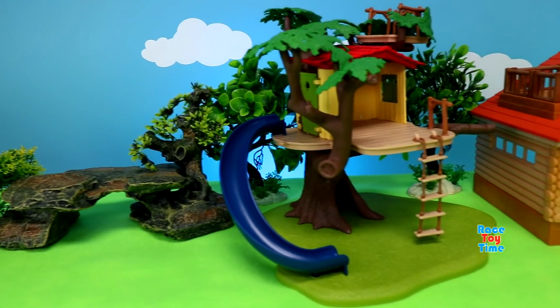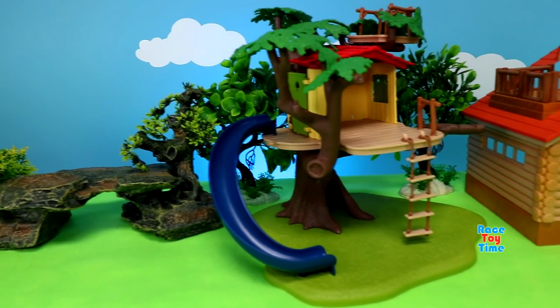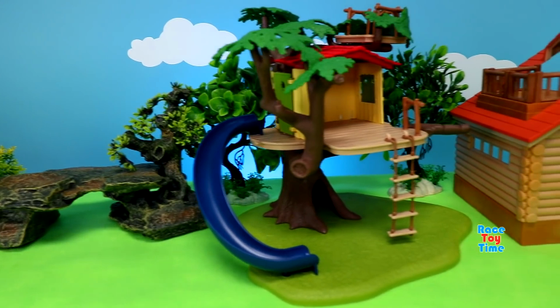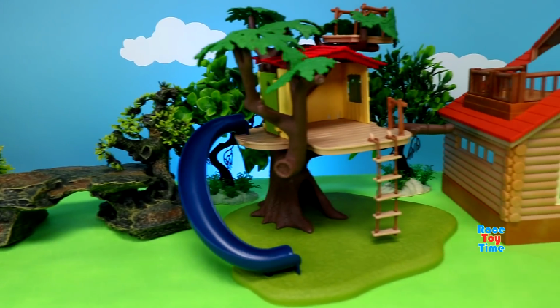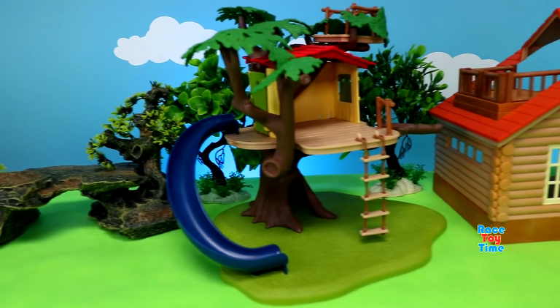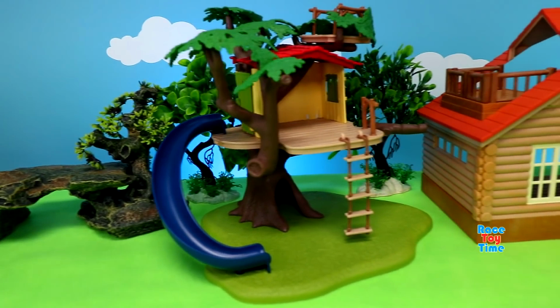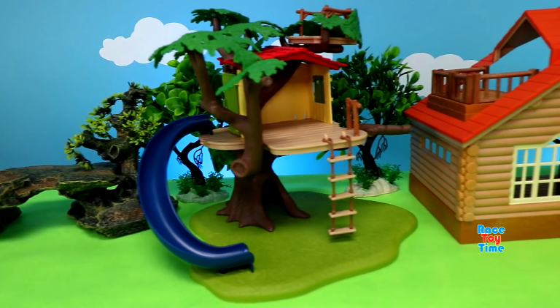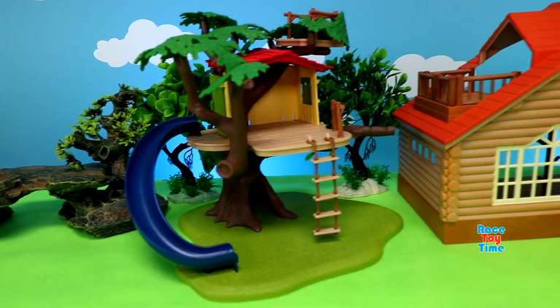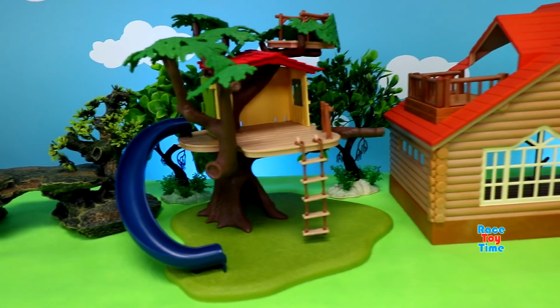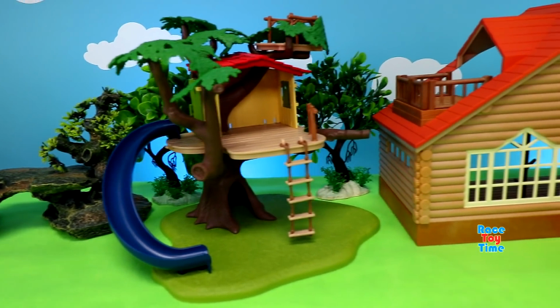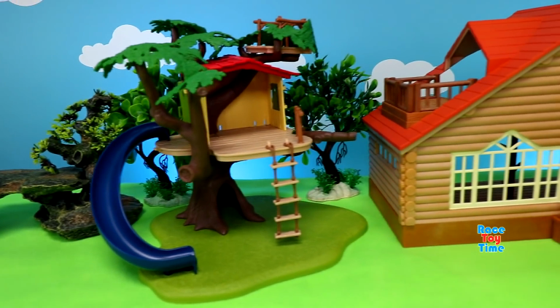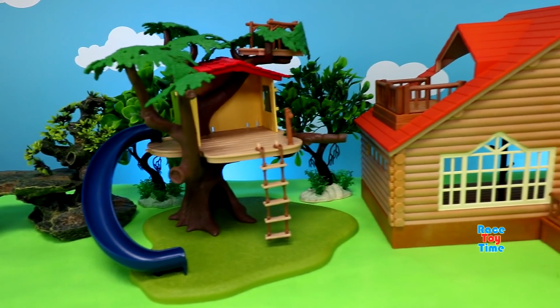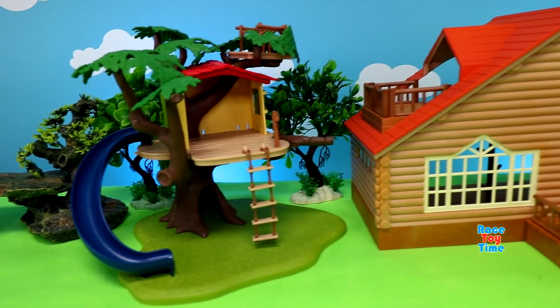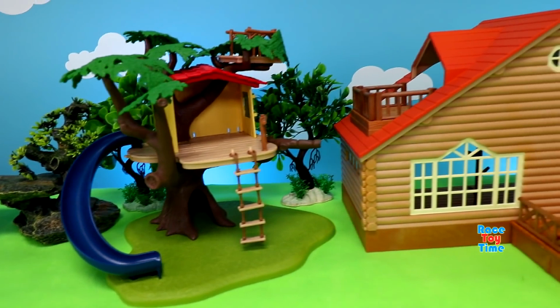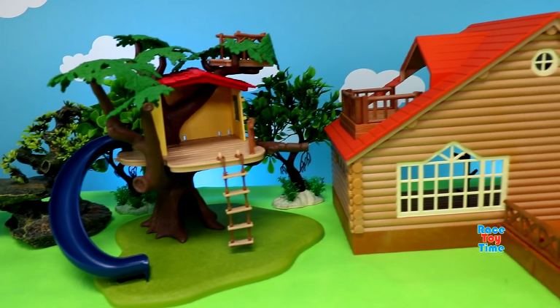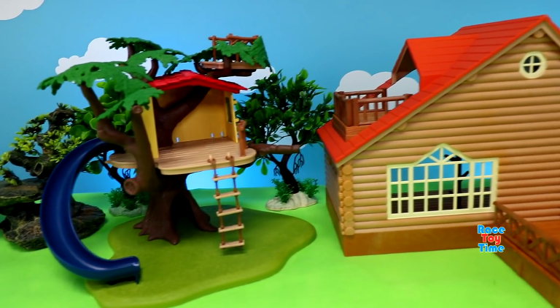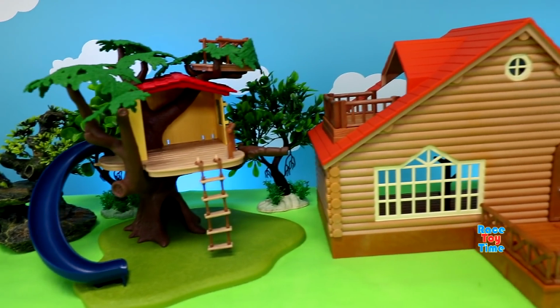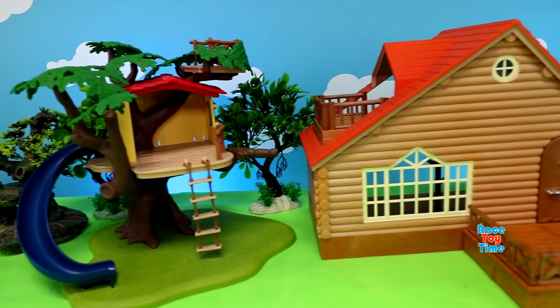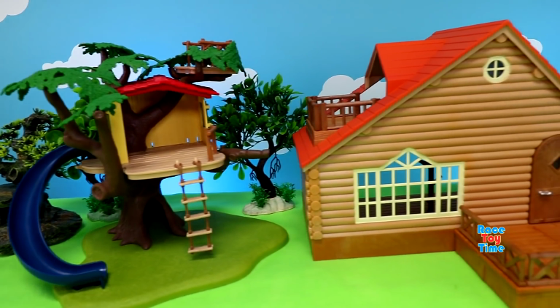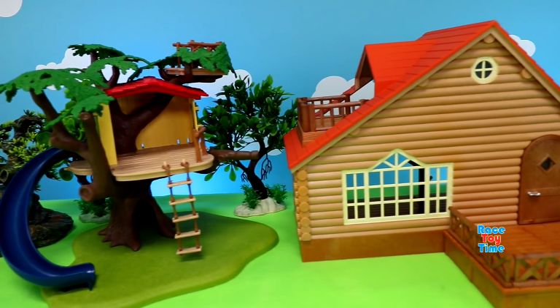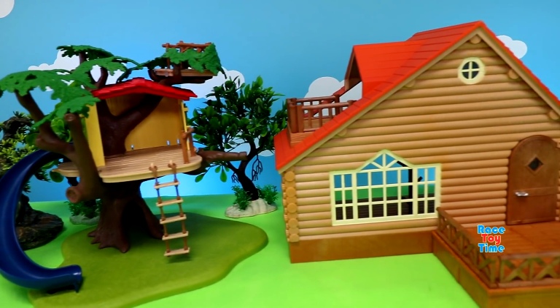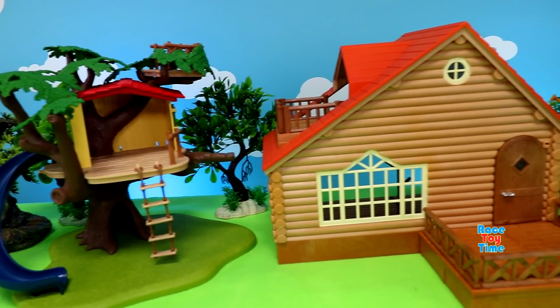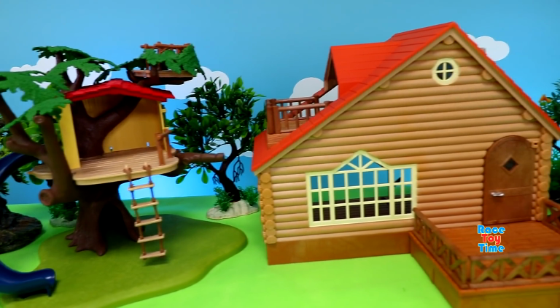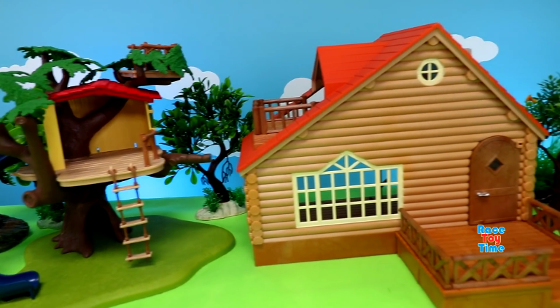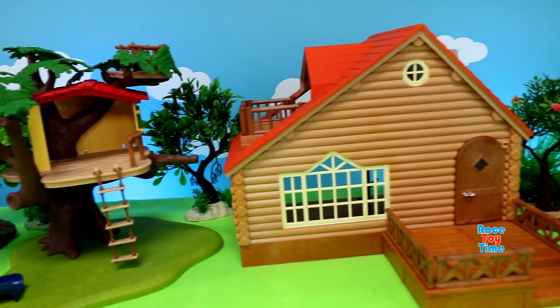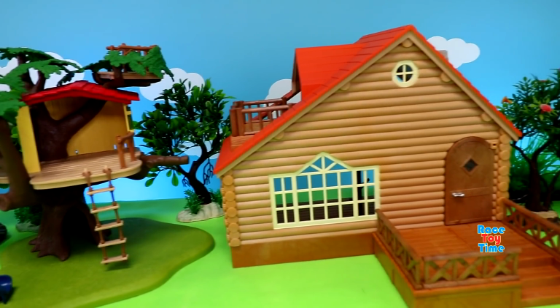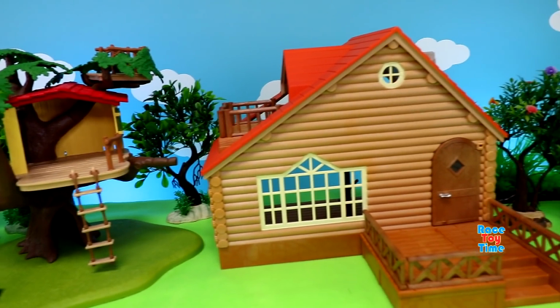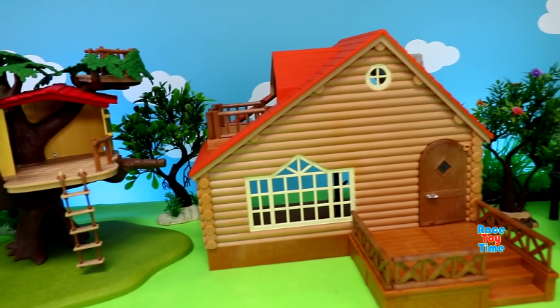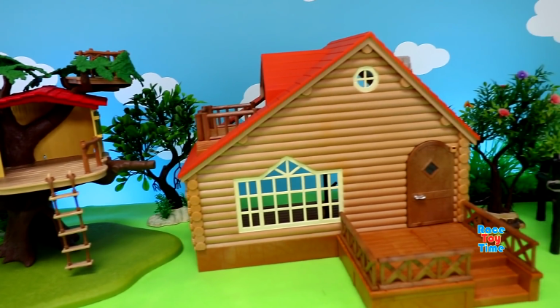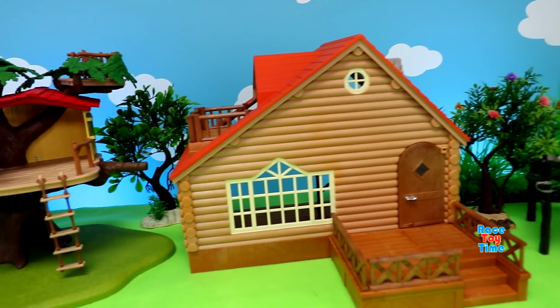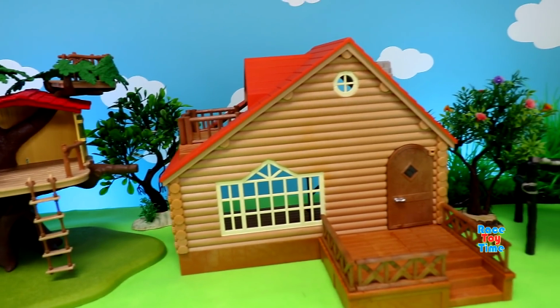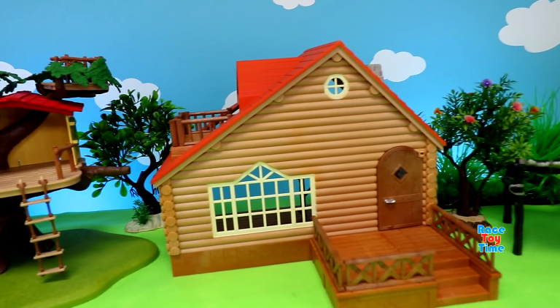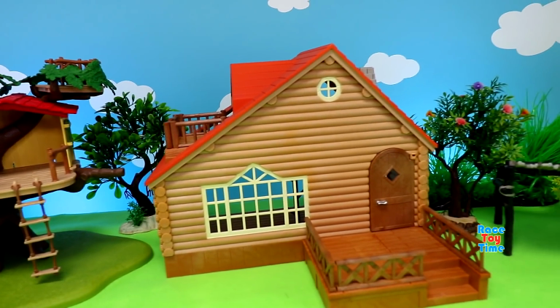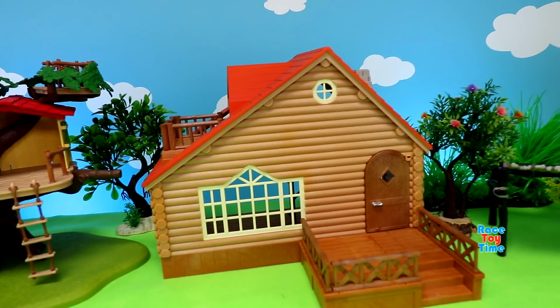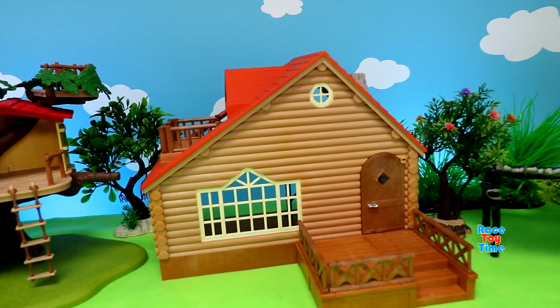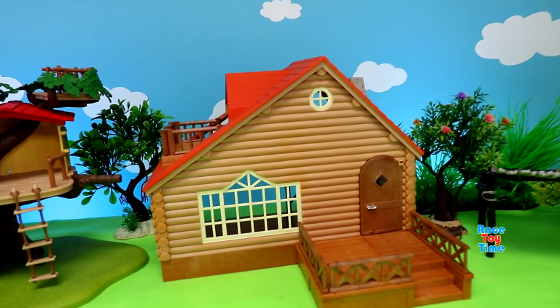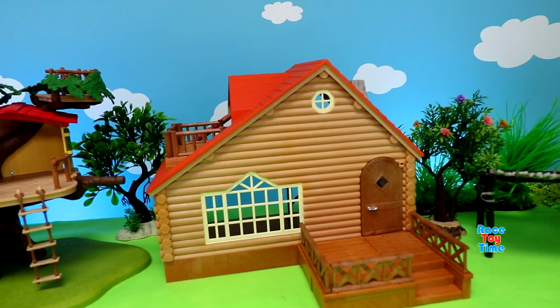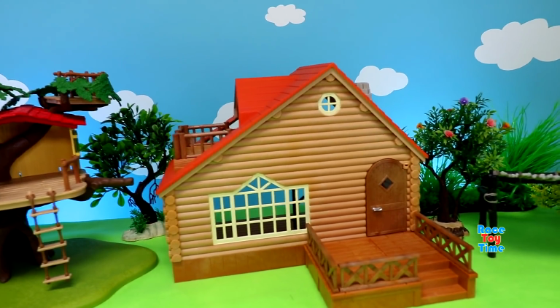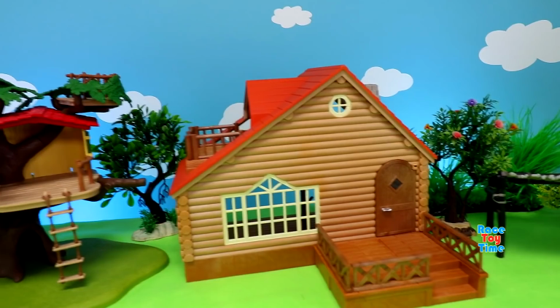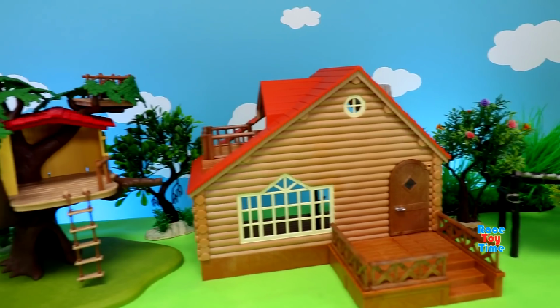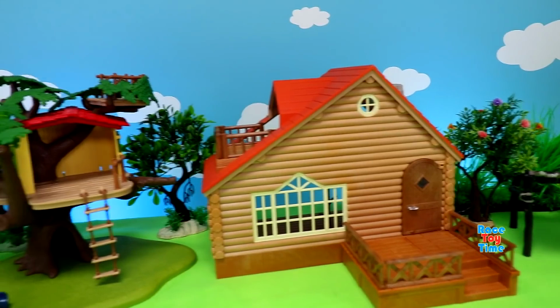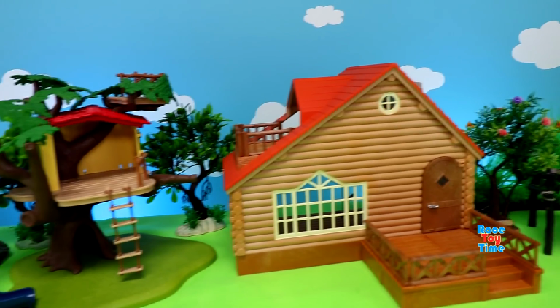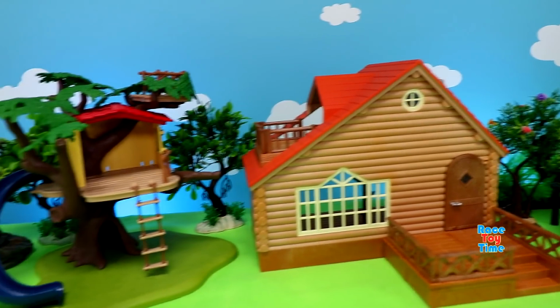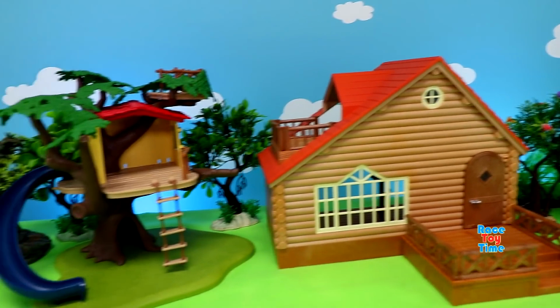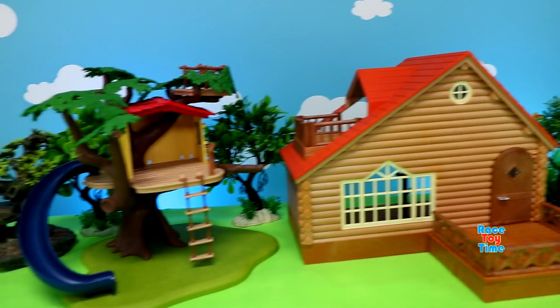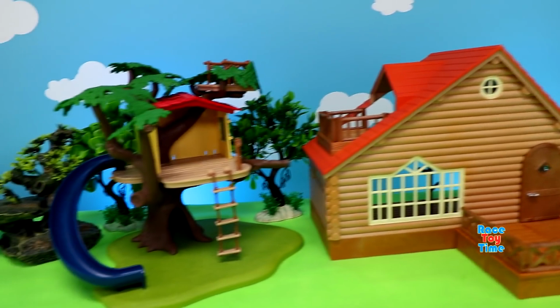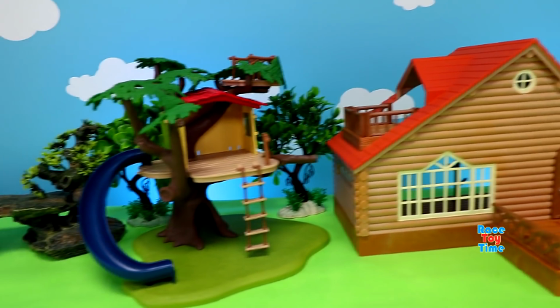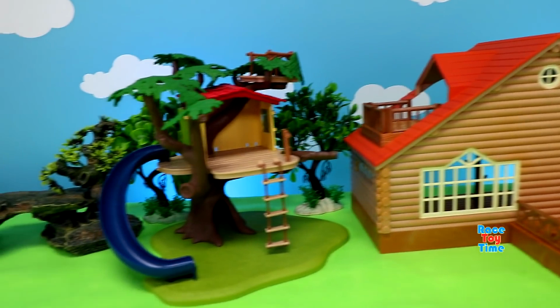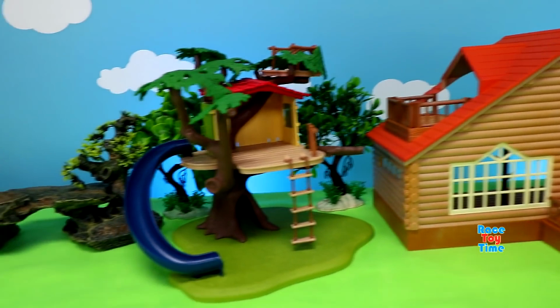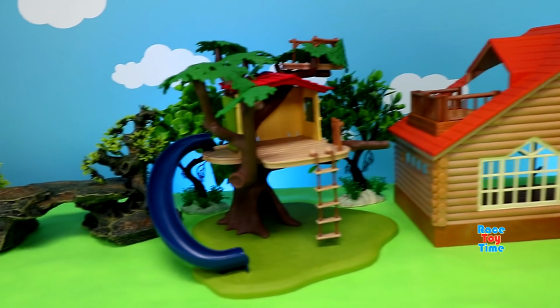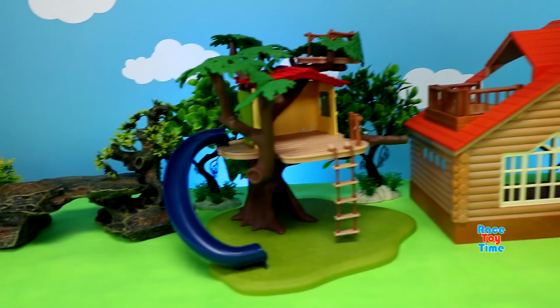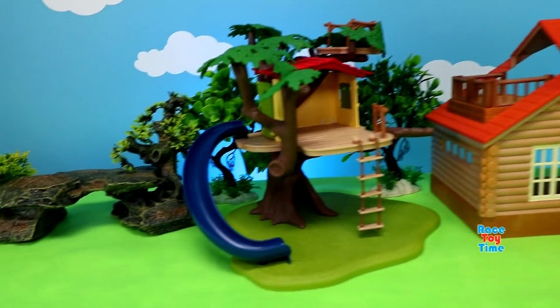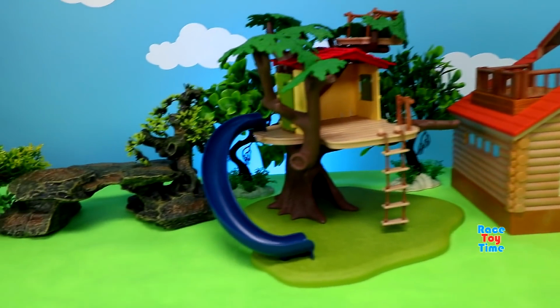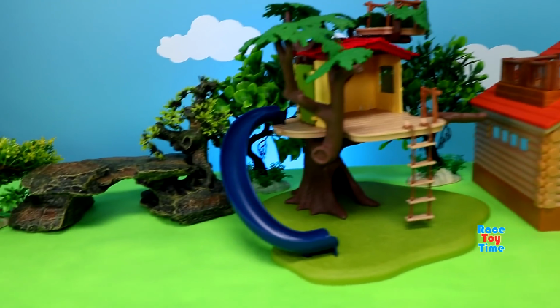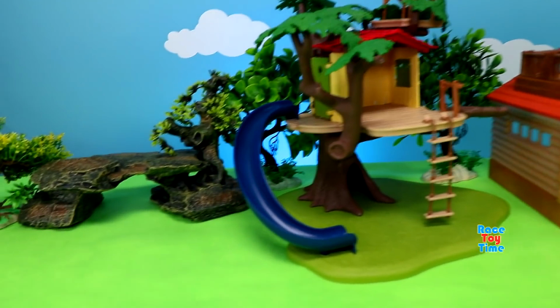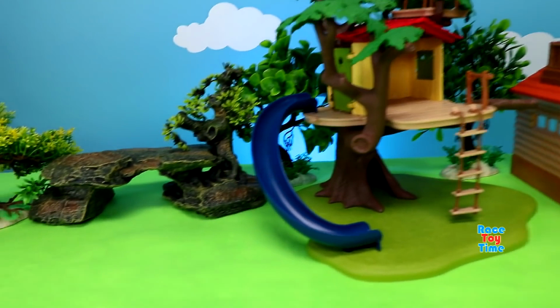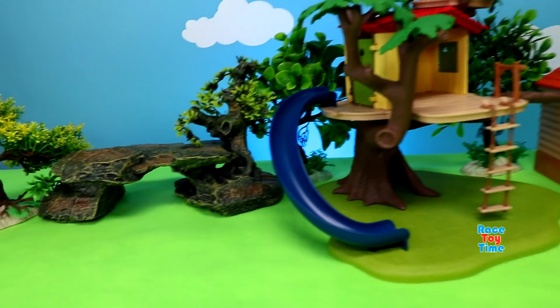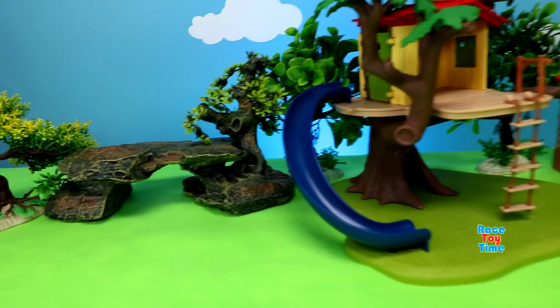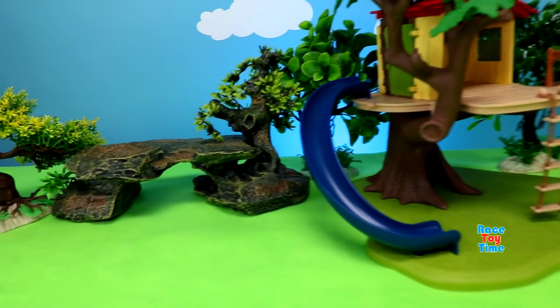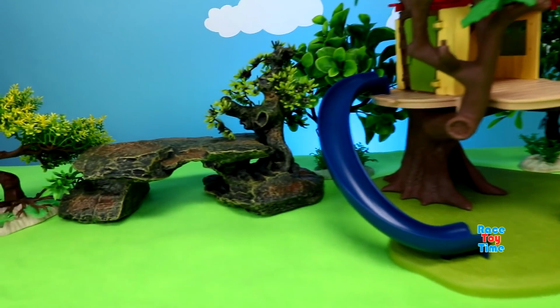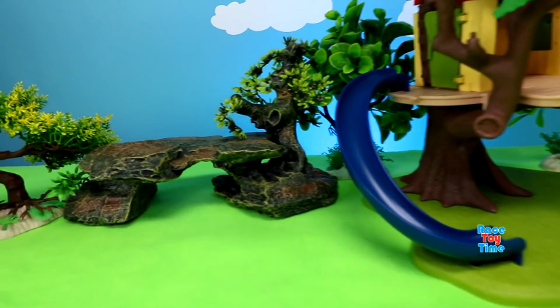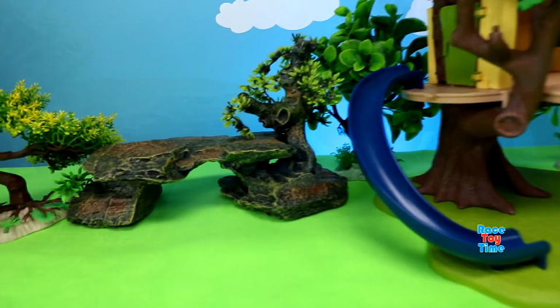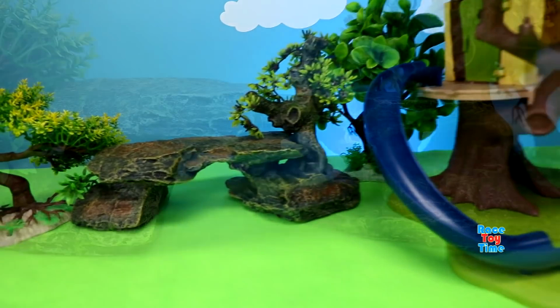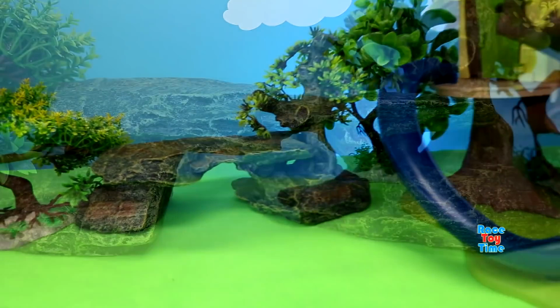Hey guys, today I'm going to show you my jungle and forest animal toy collection.